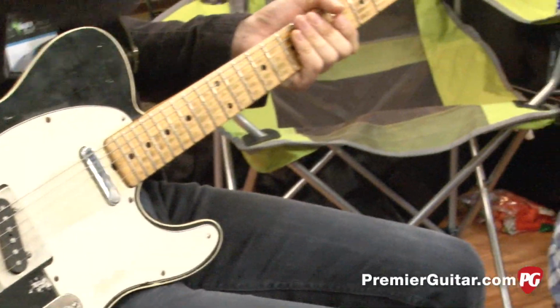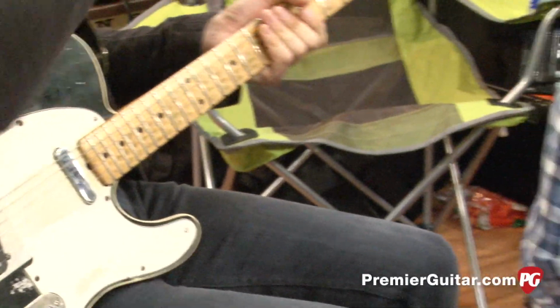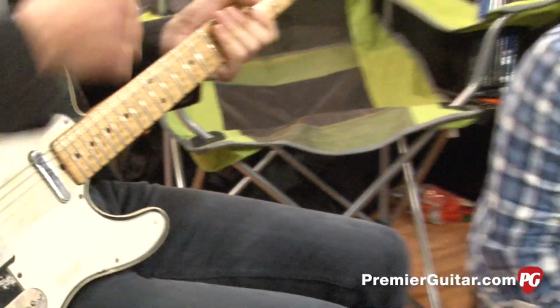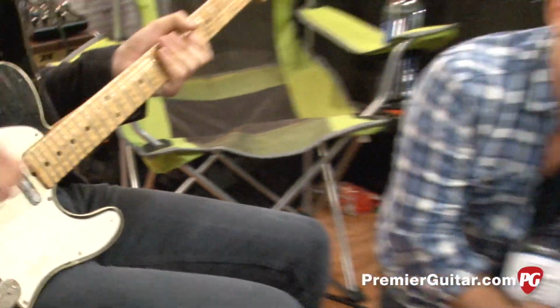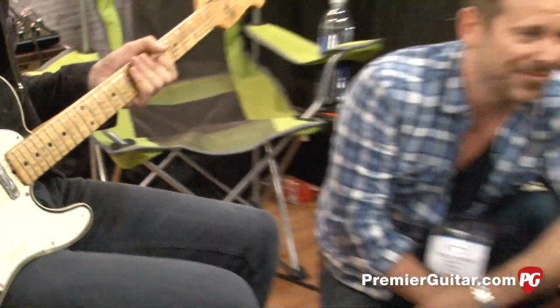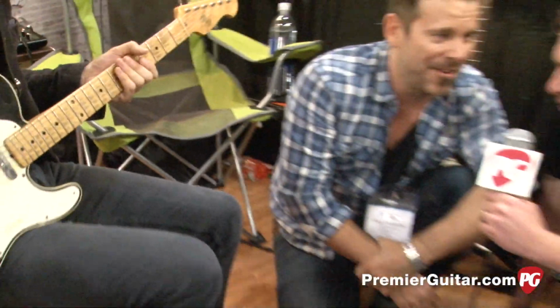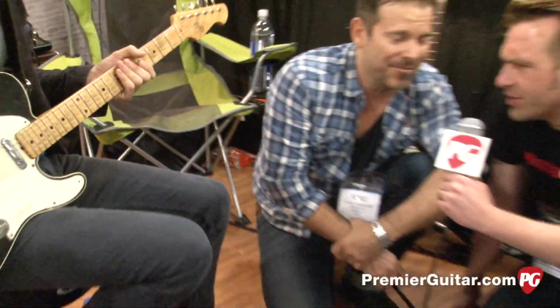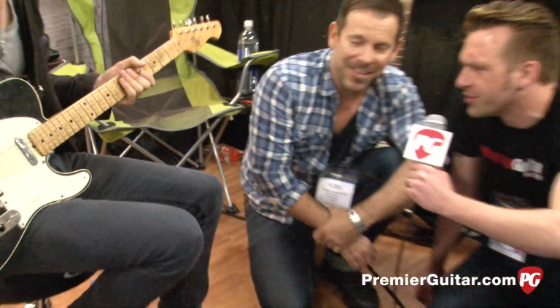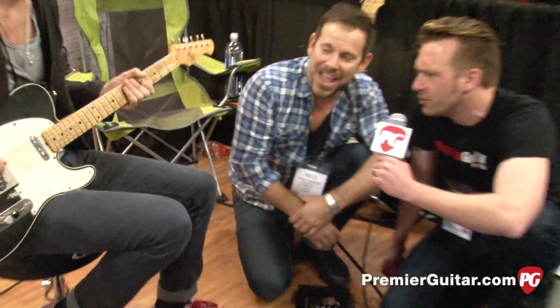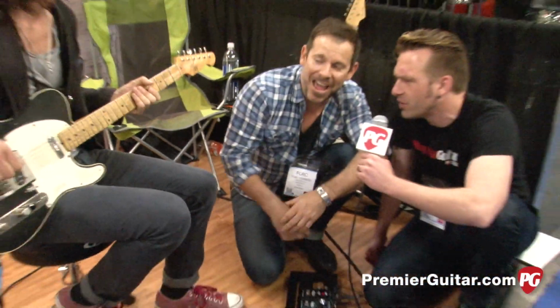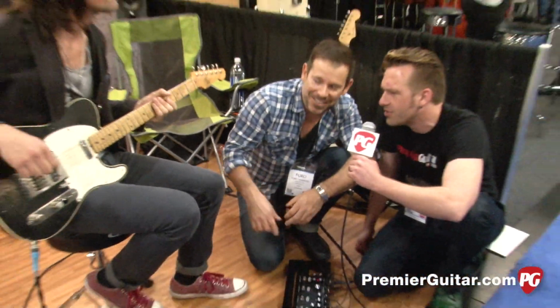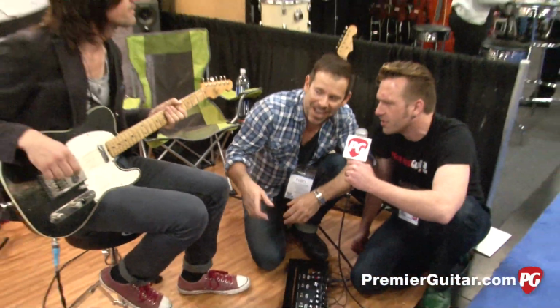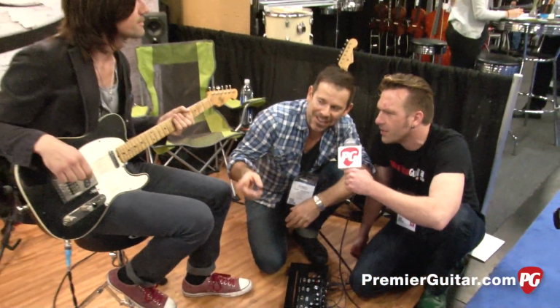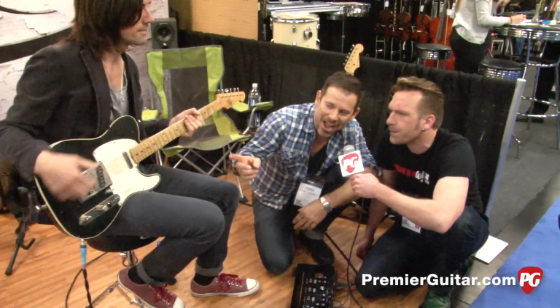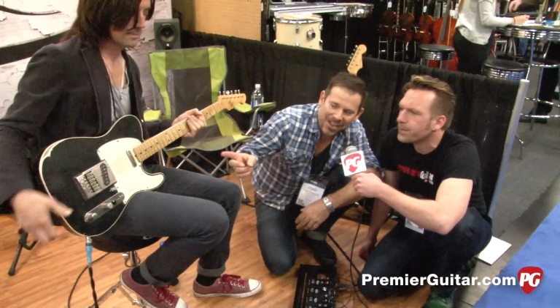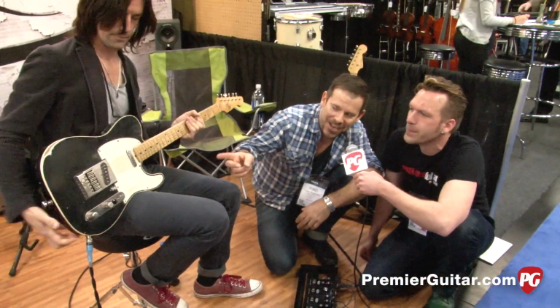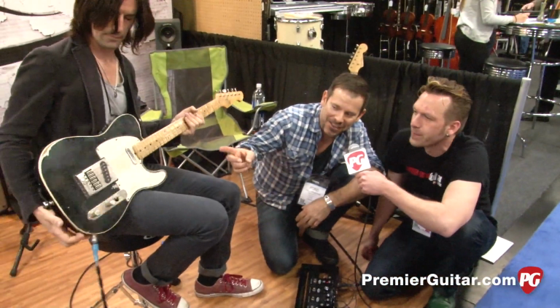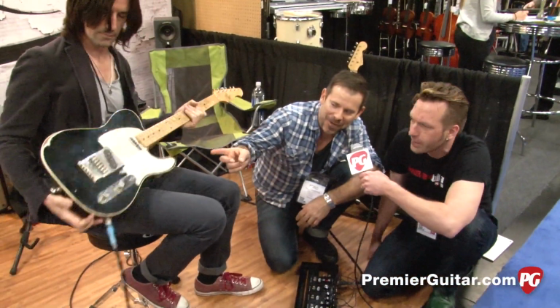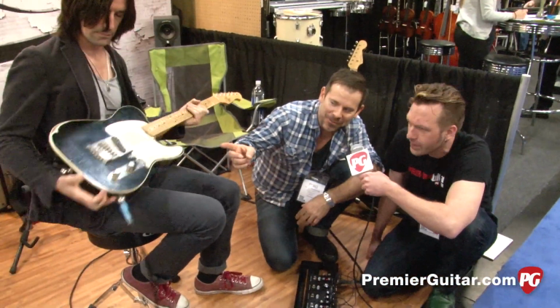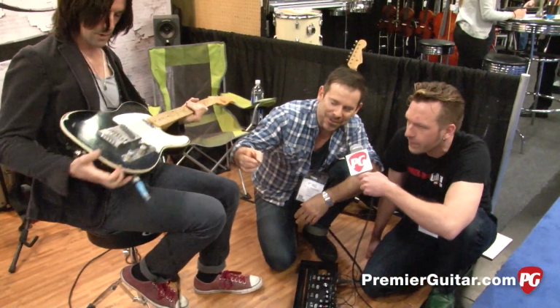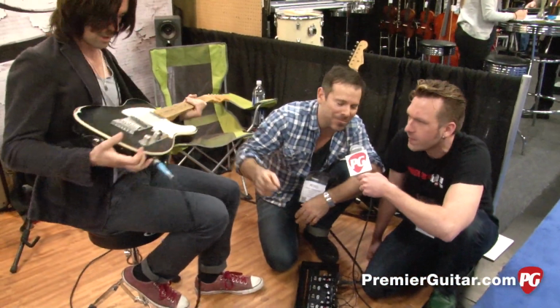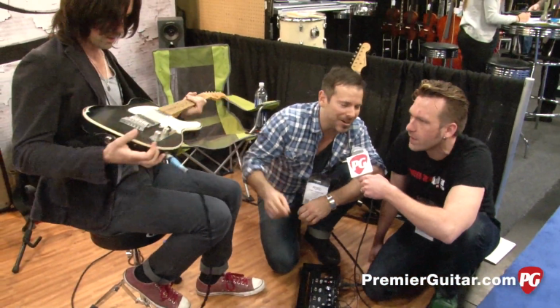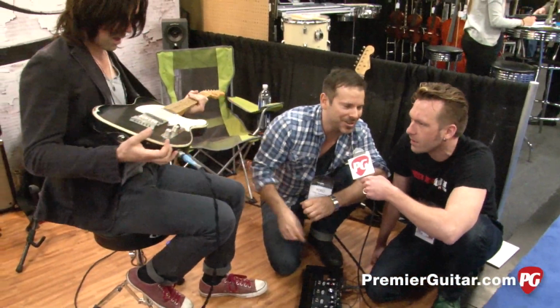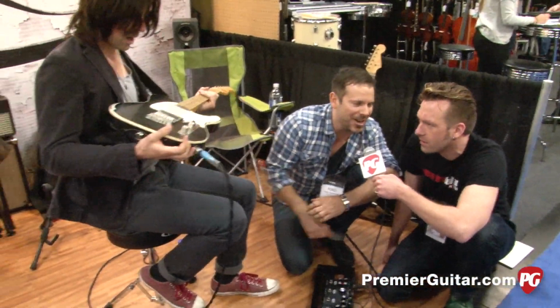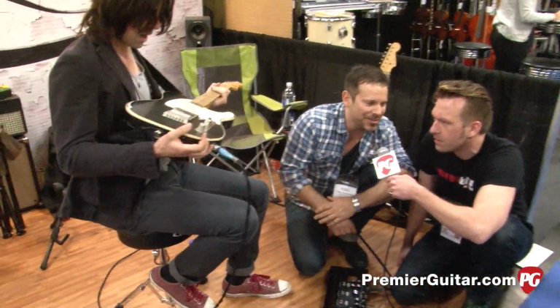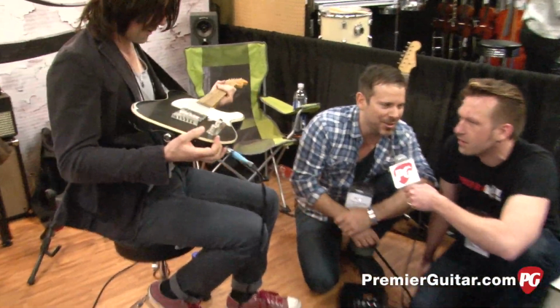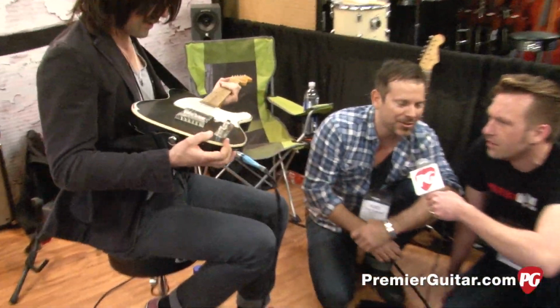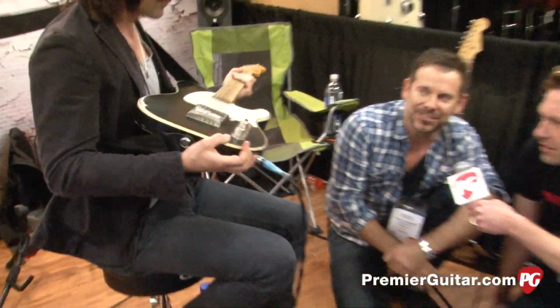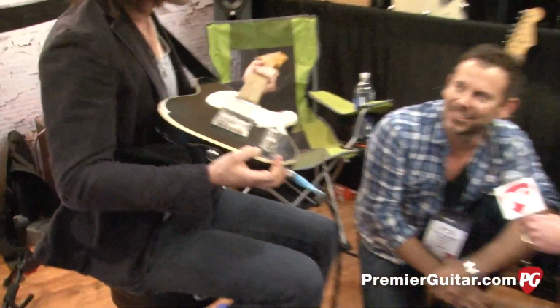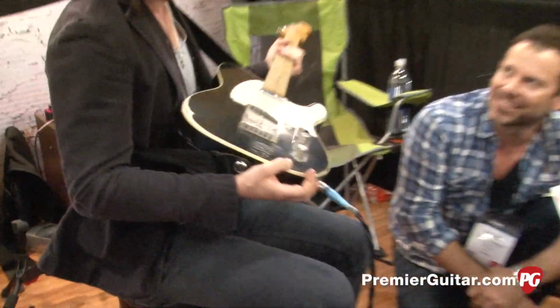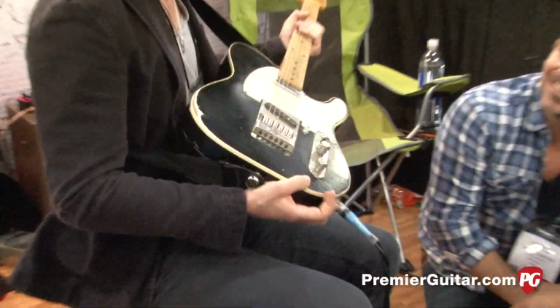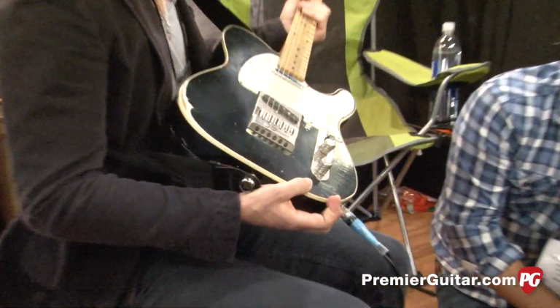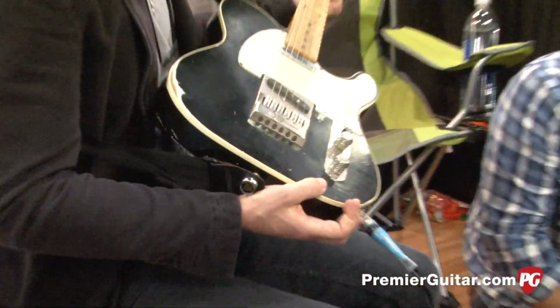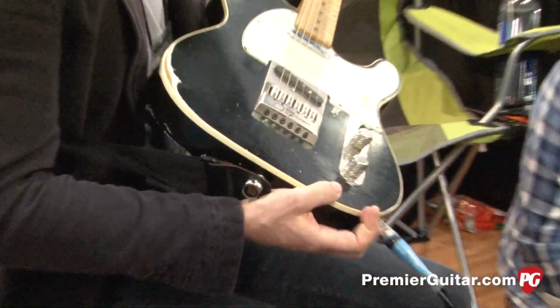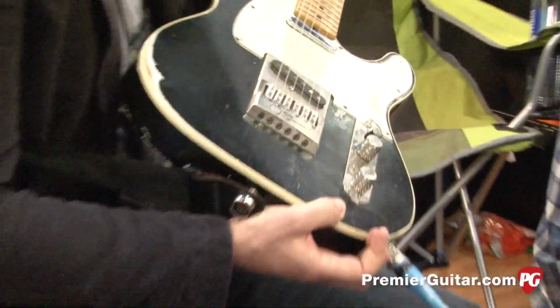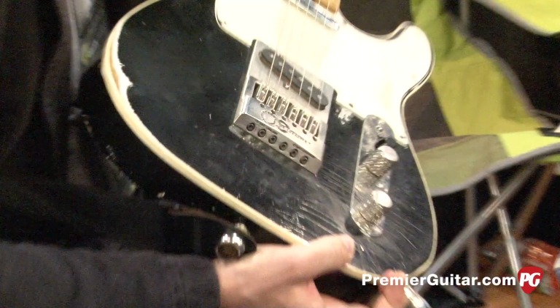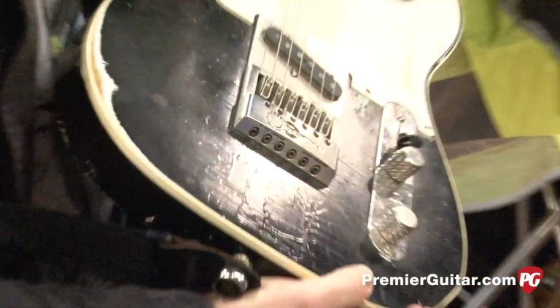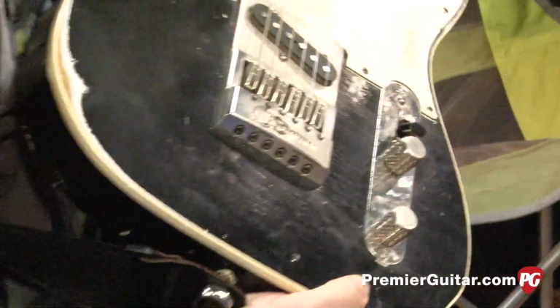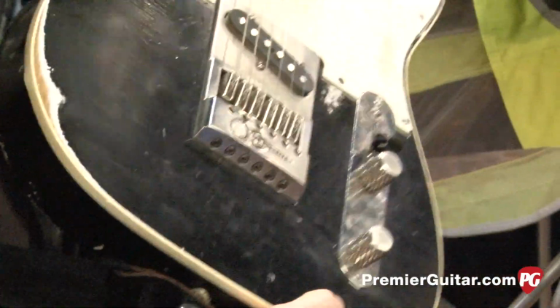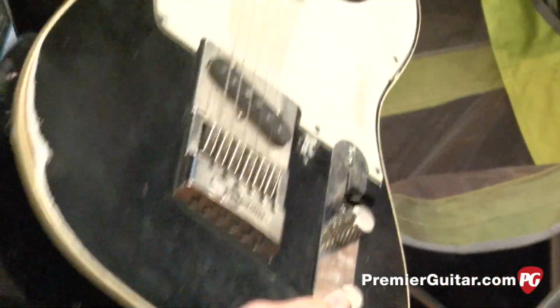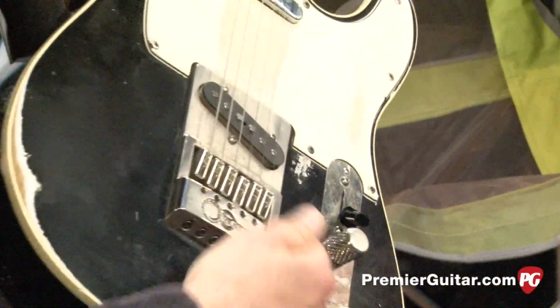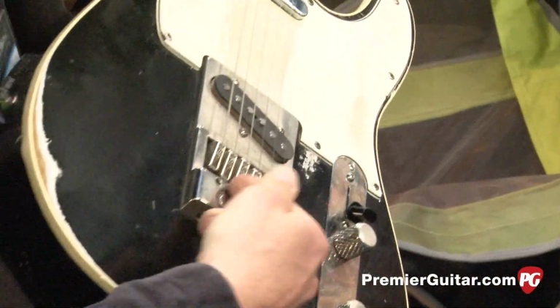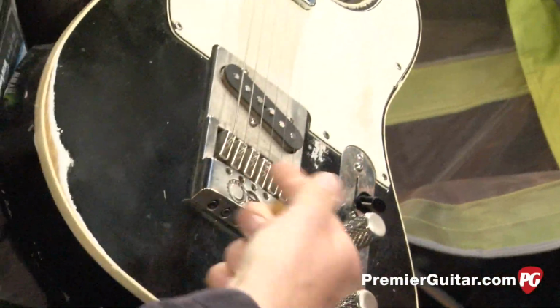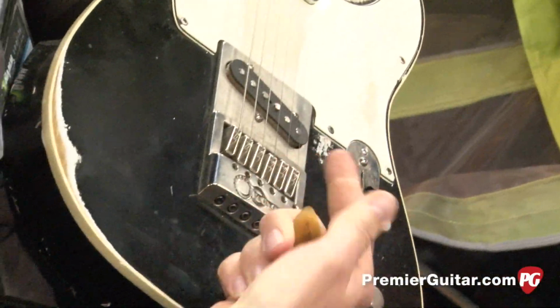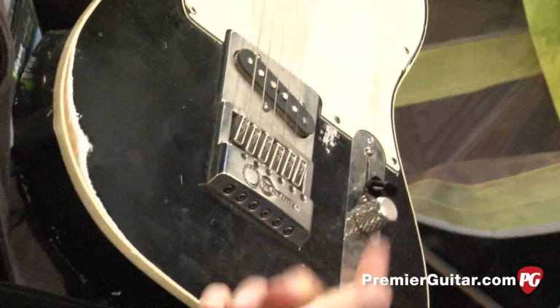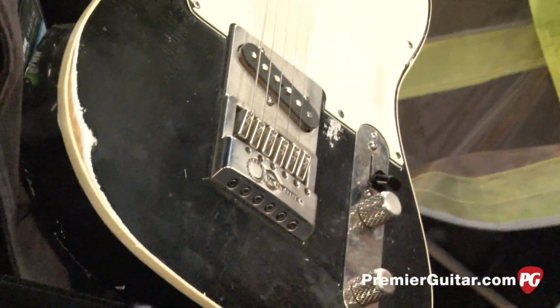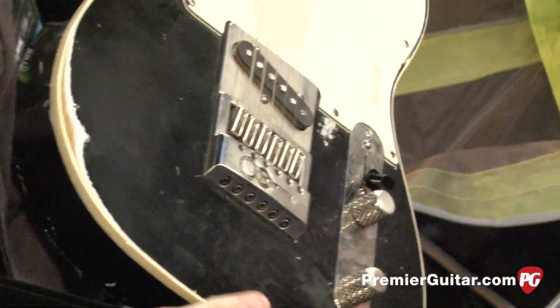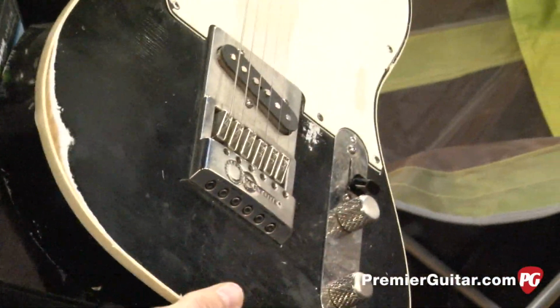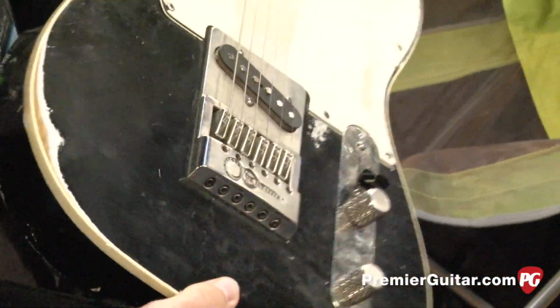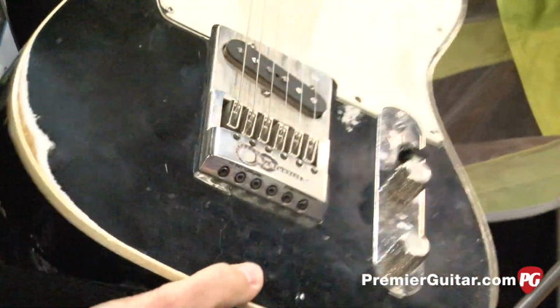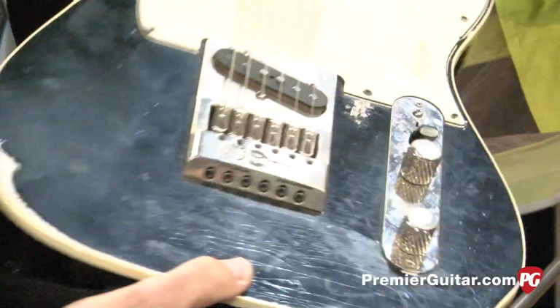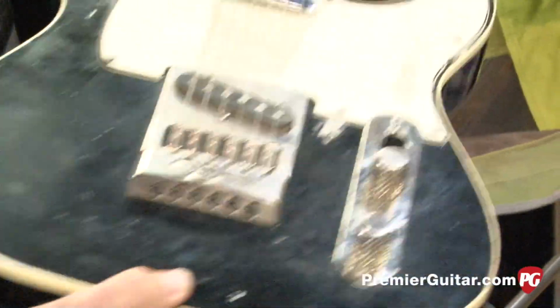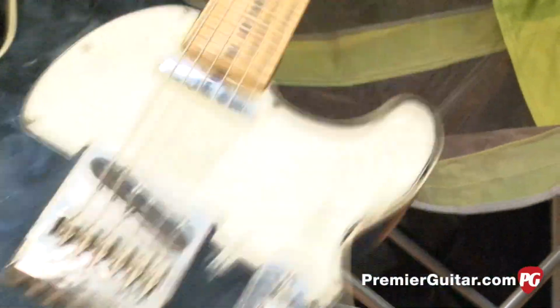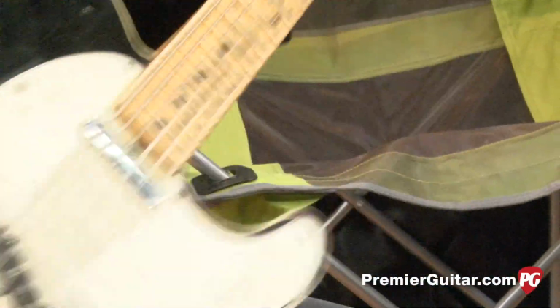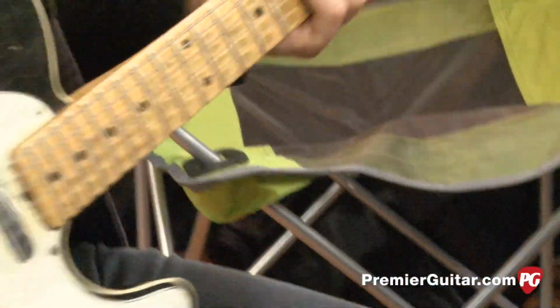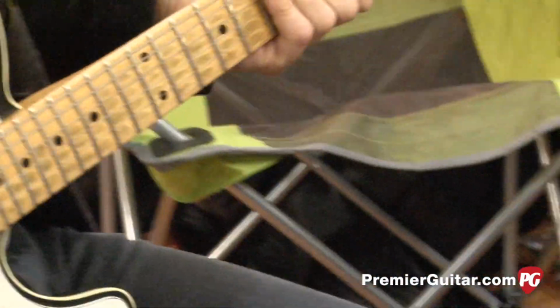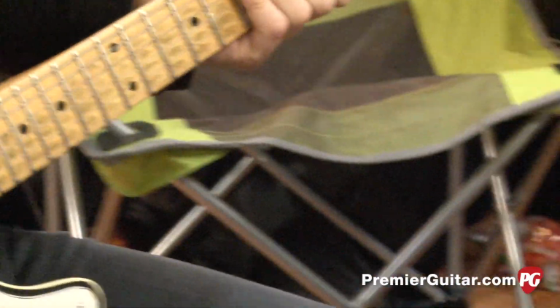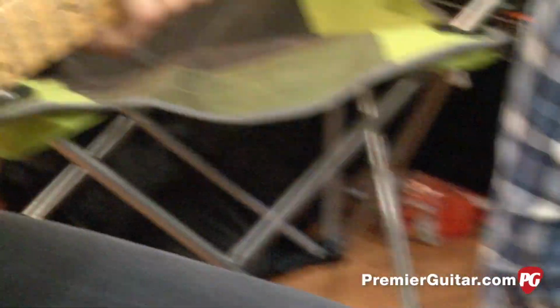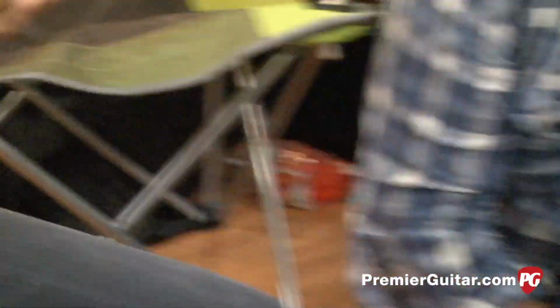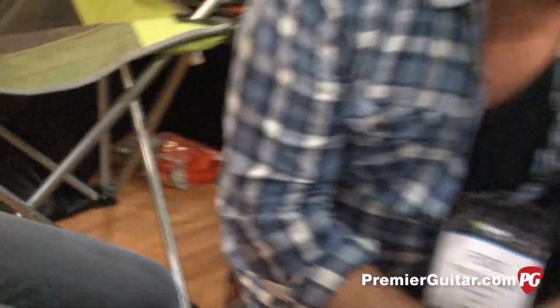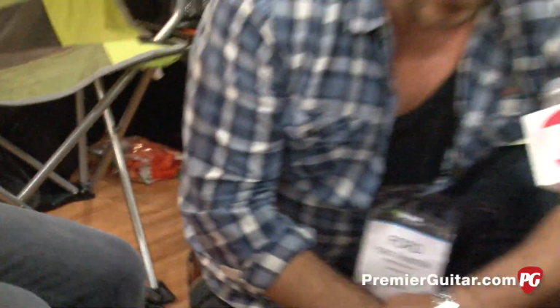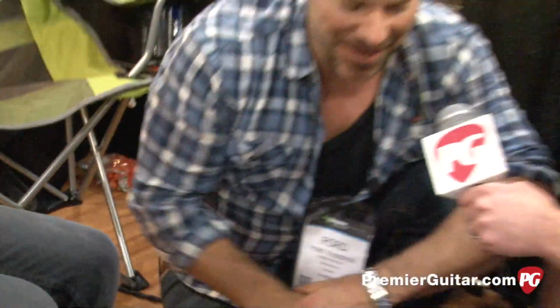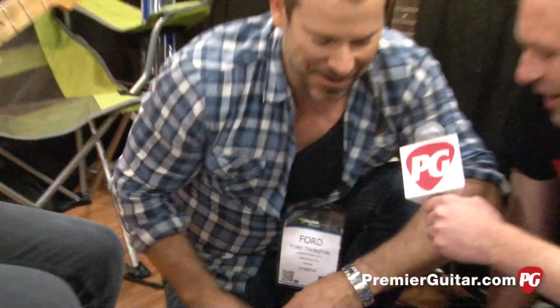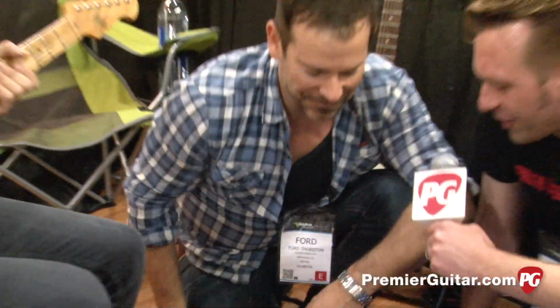Does it have the Evertune bridge? Yeah, it's got the Evertune bridge on it too — he didn't even know he had it, but it's great.